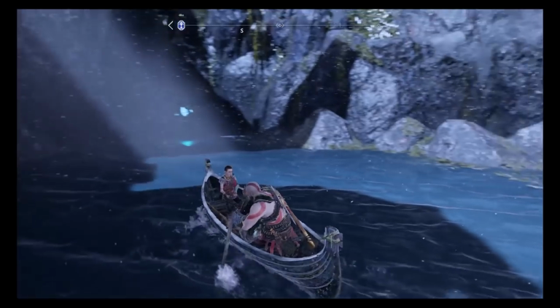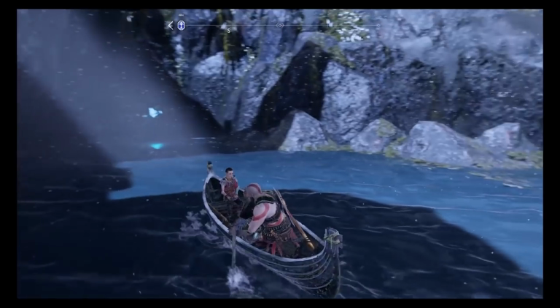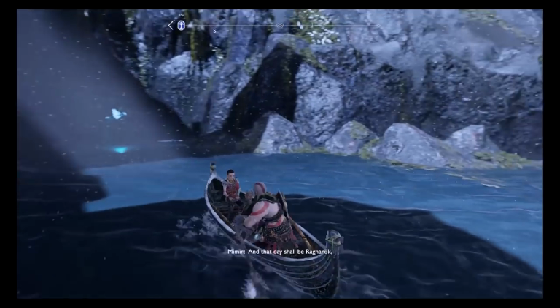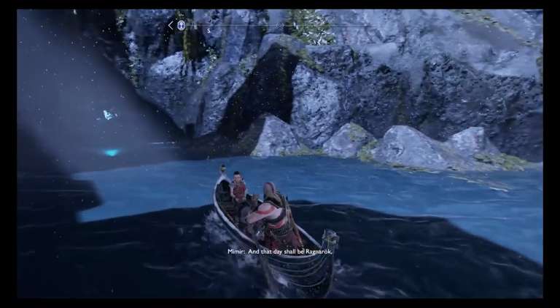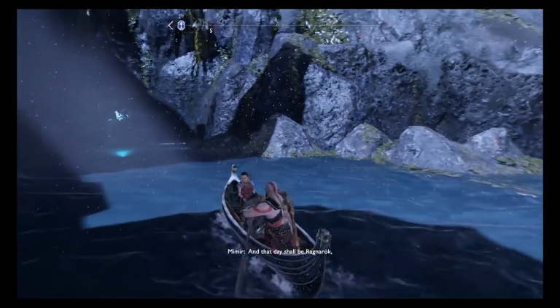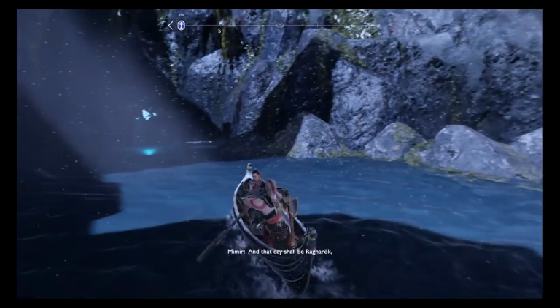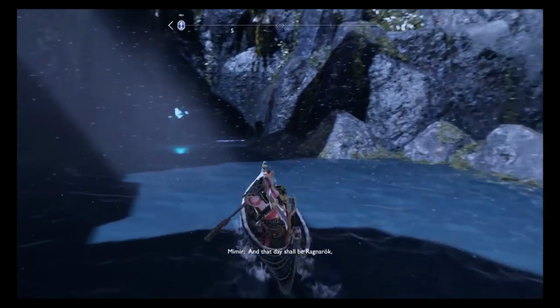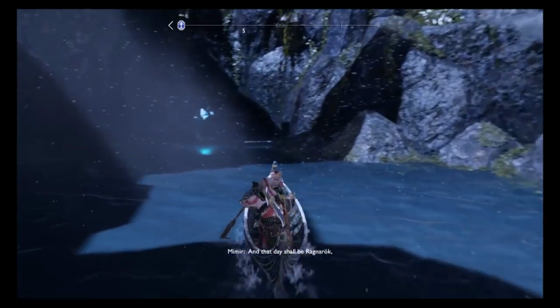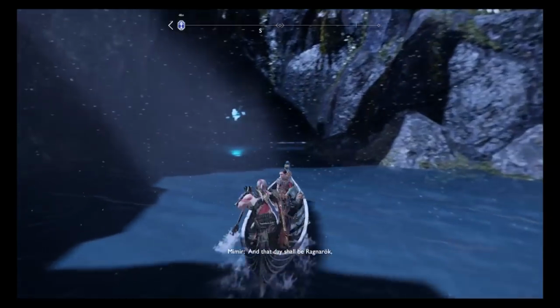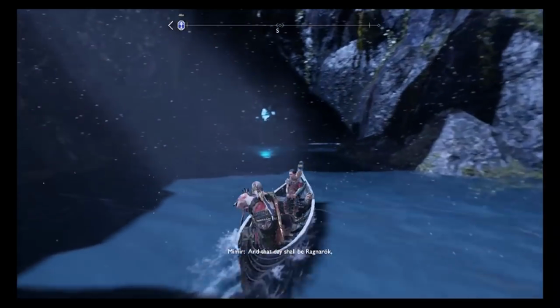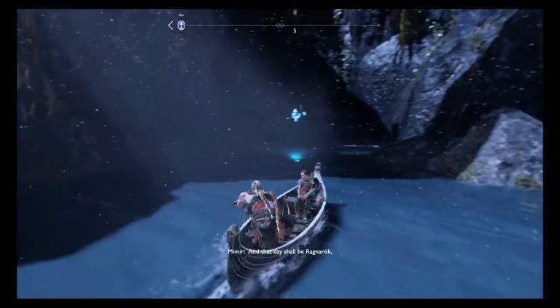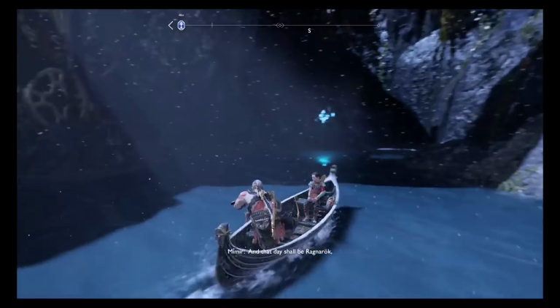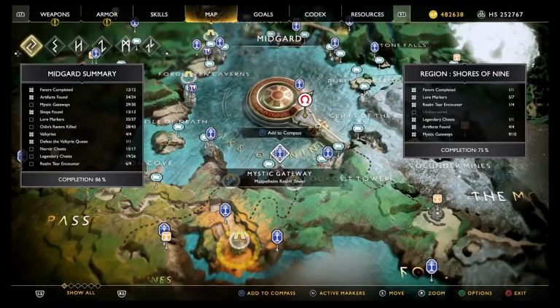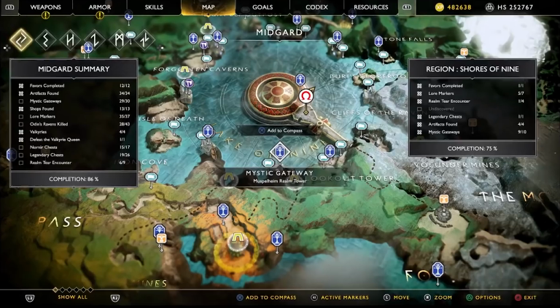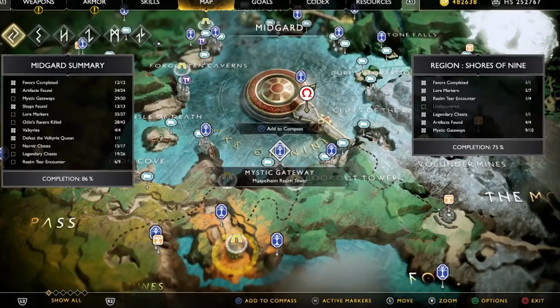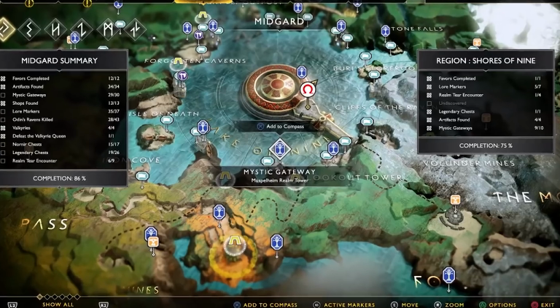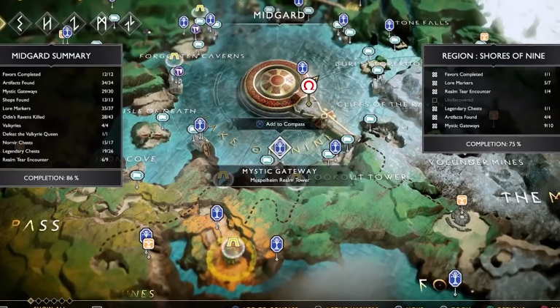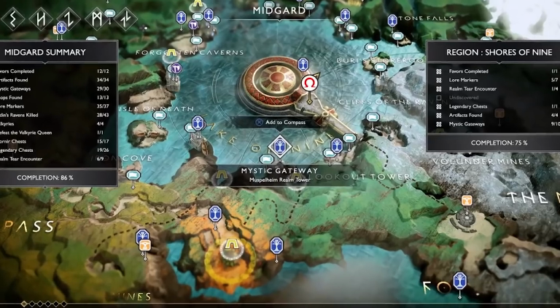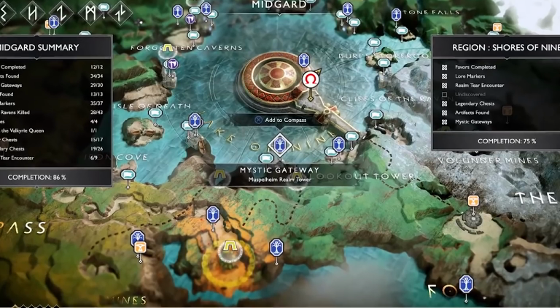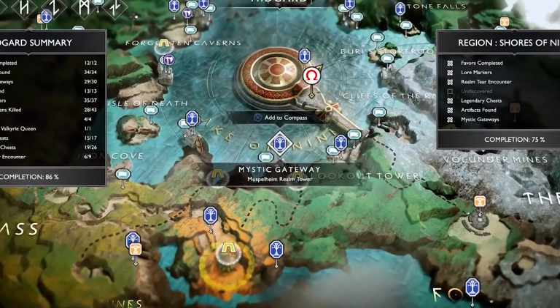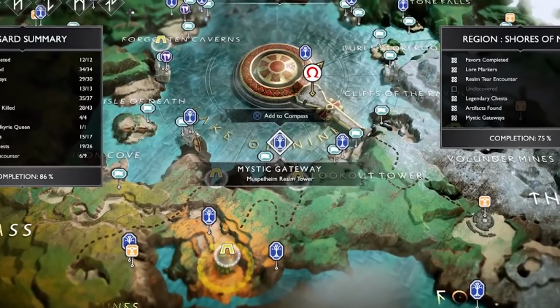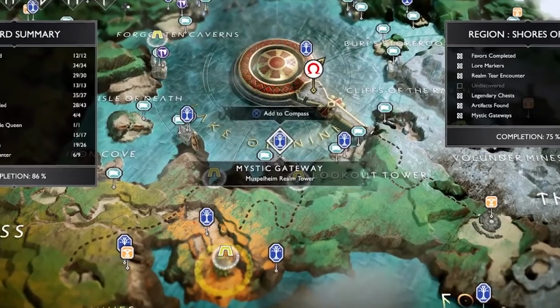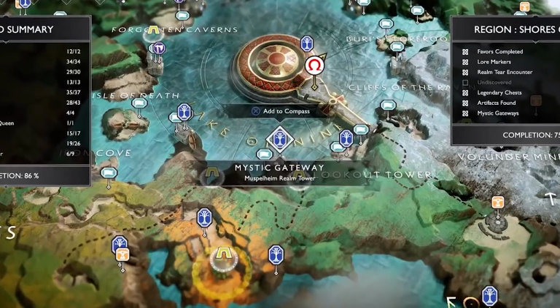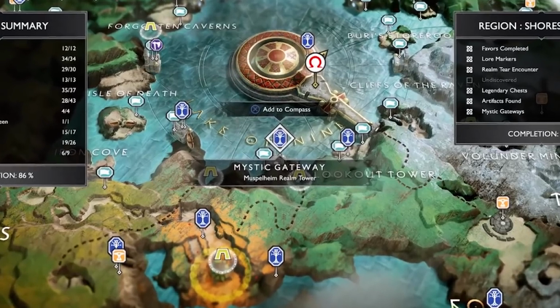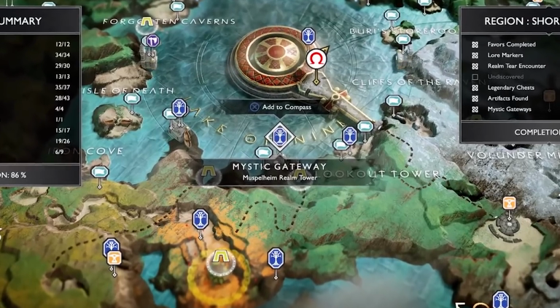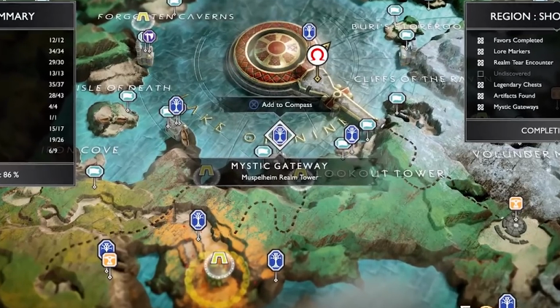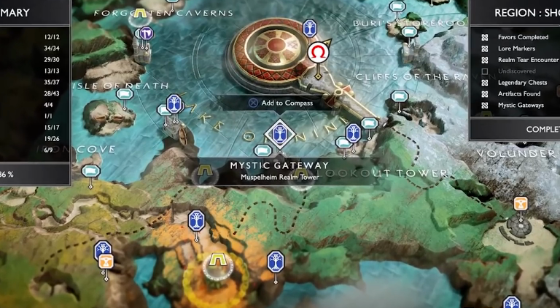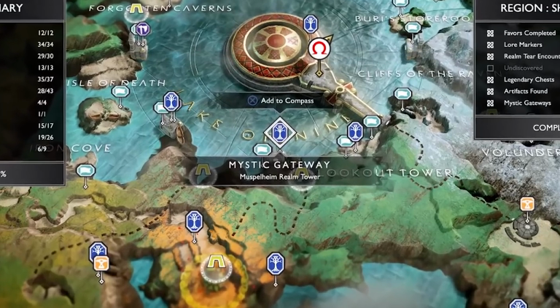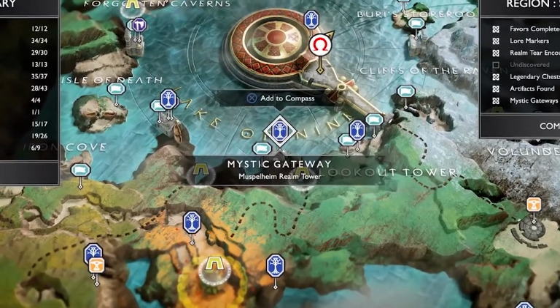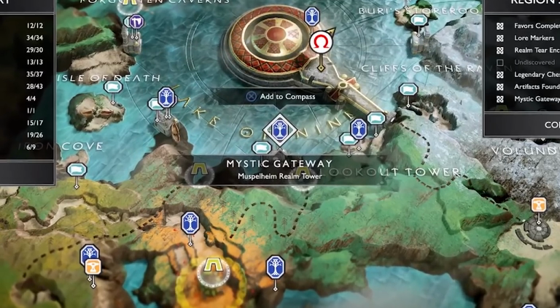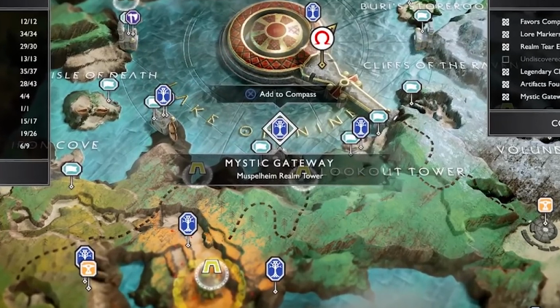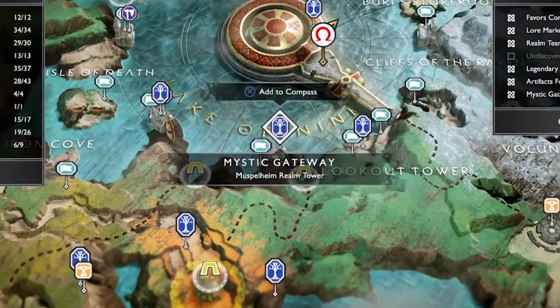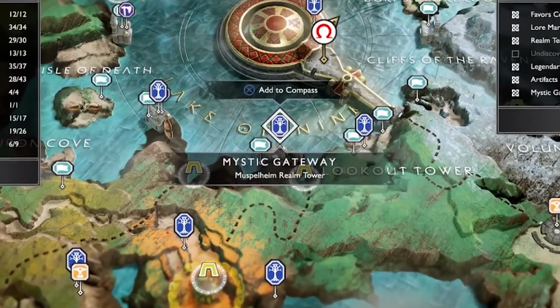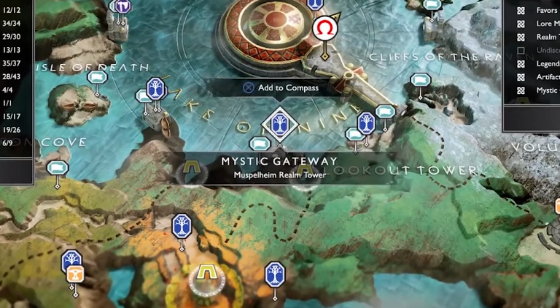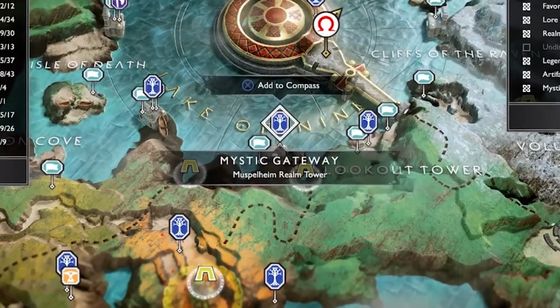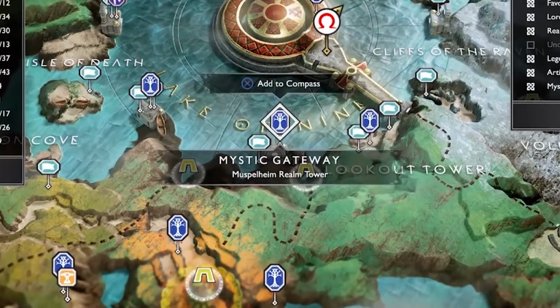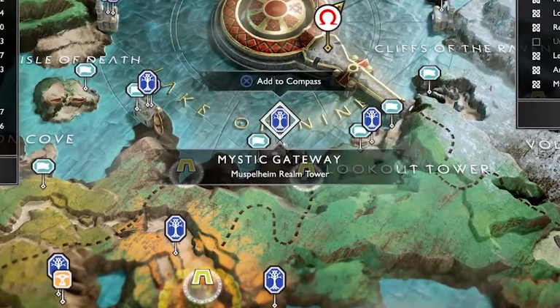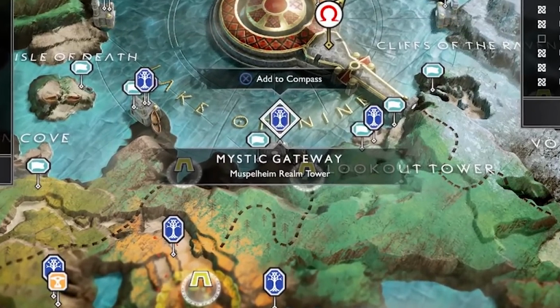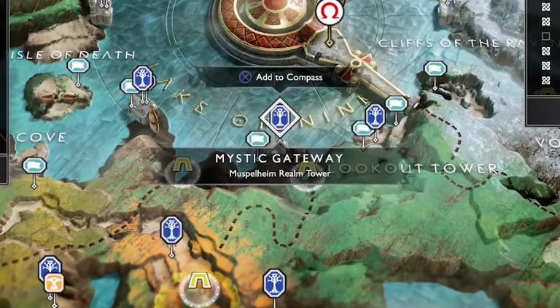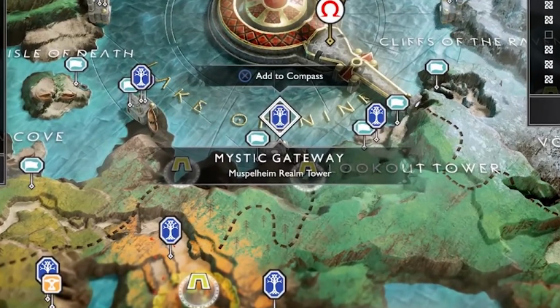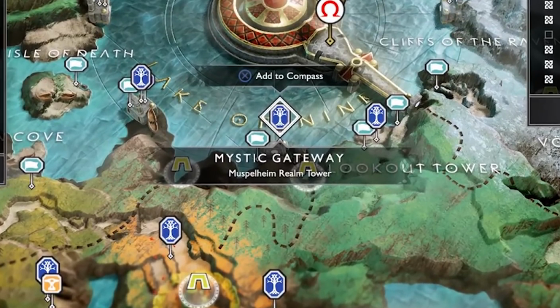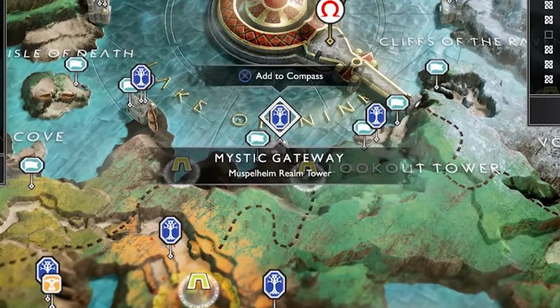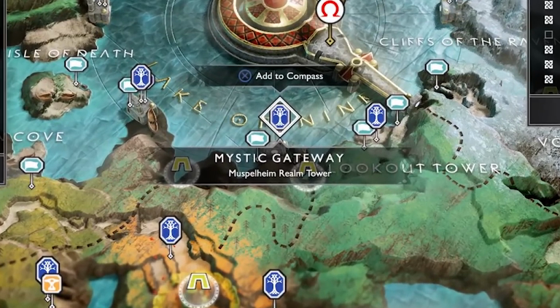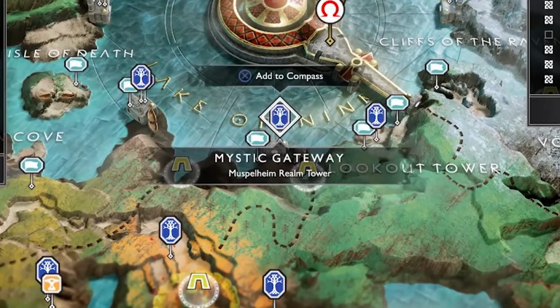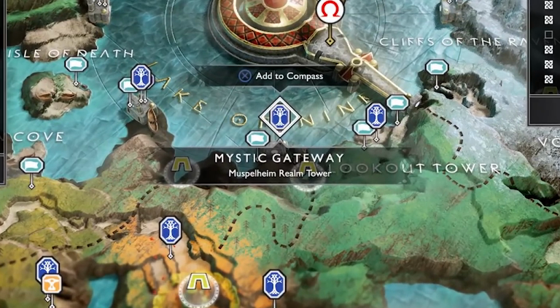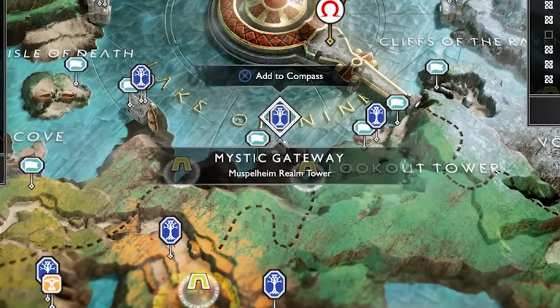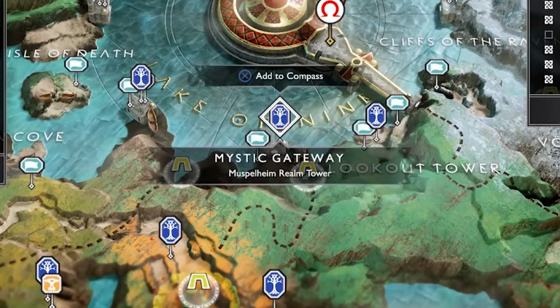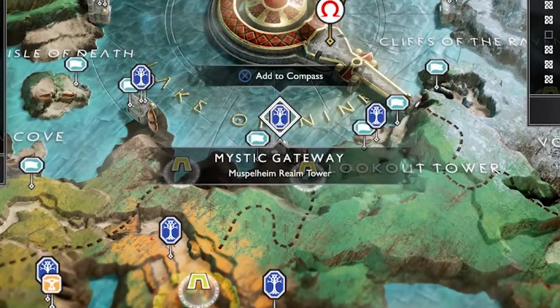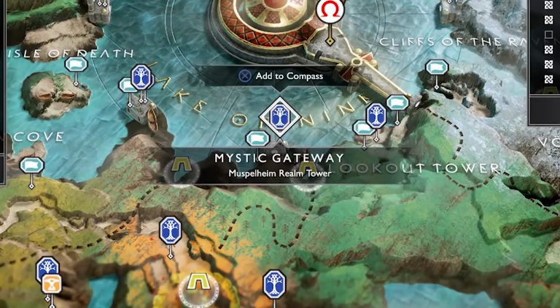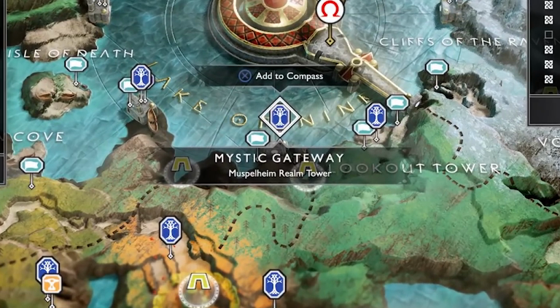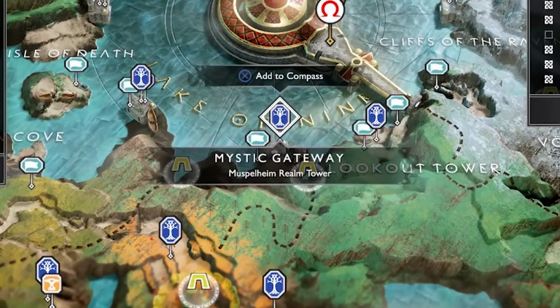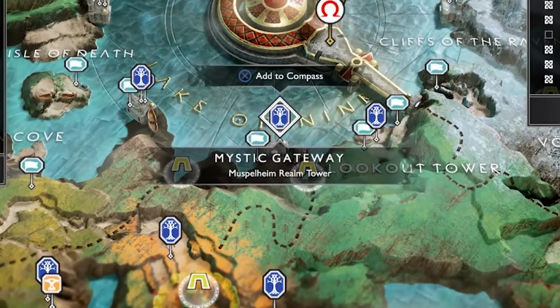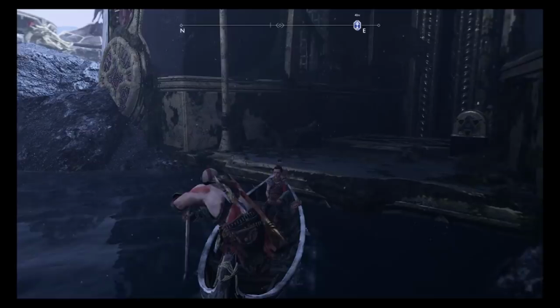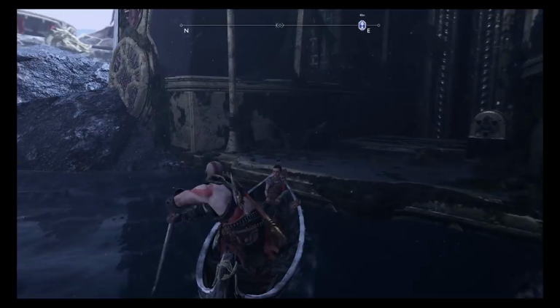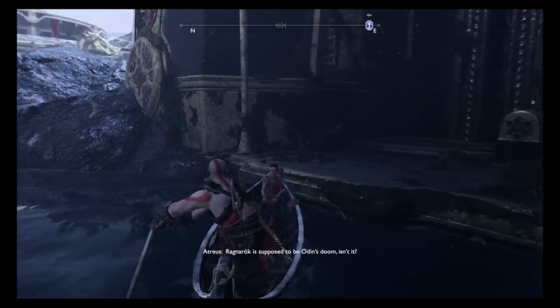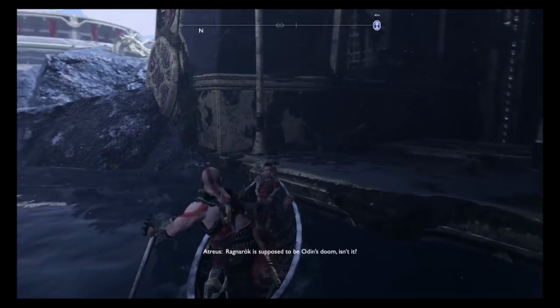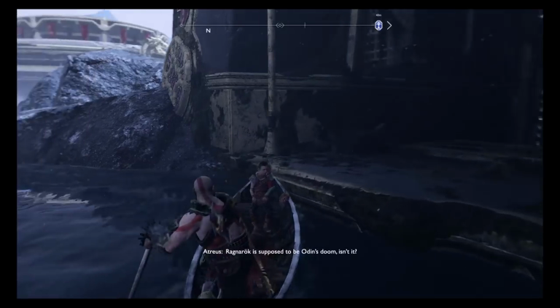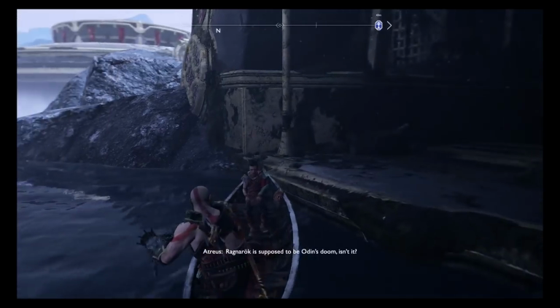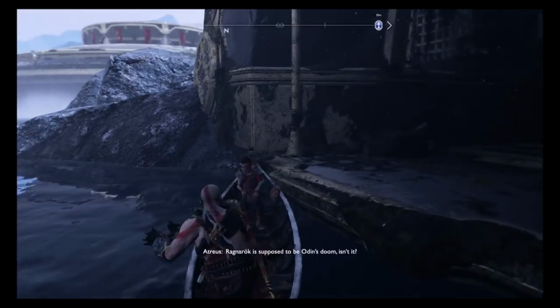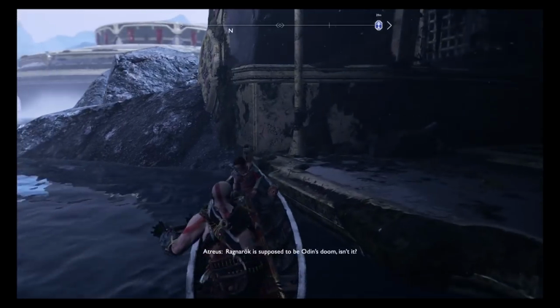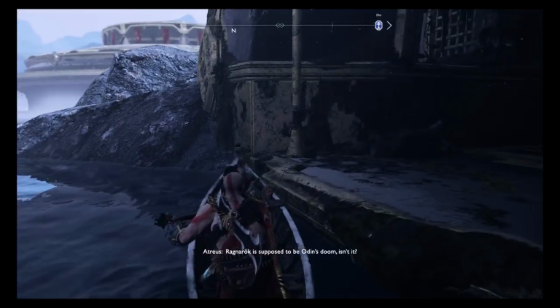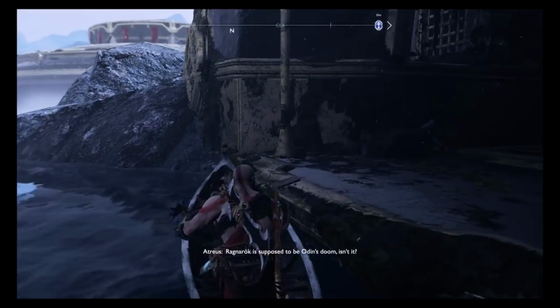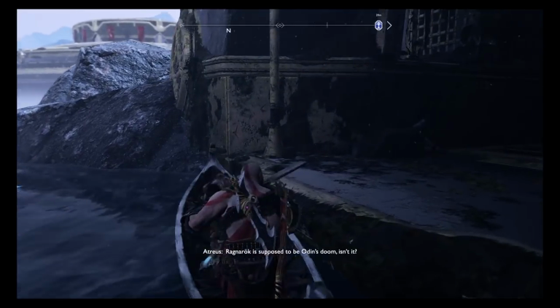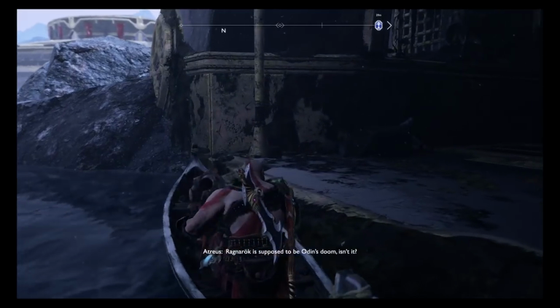So the map is pointing to the location of a circle which is on the Muspelheim Tower. Go there, stand at the center of the circle on the floor, and start by facing out of the temple.